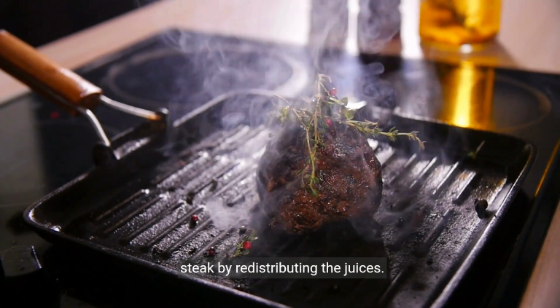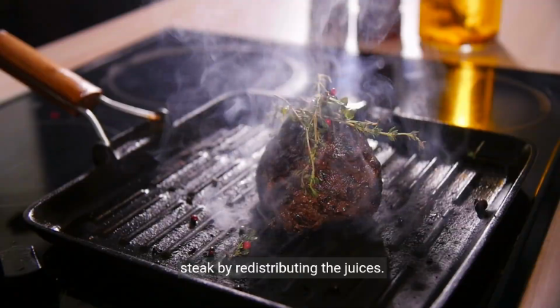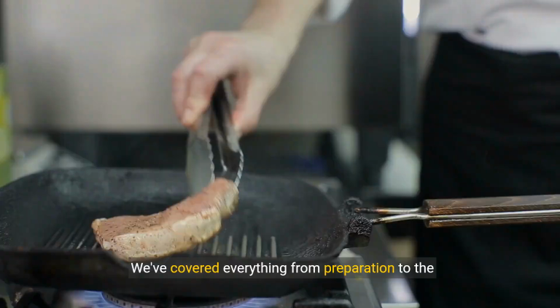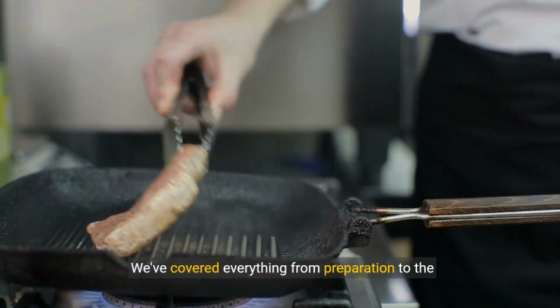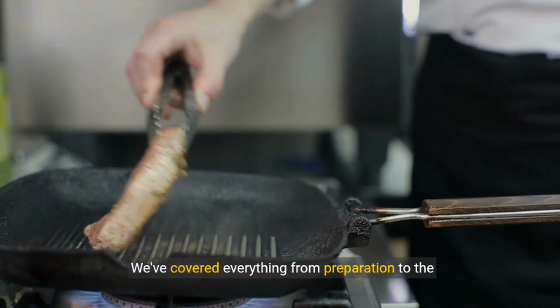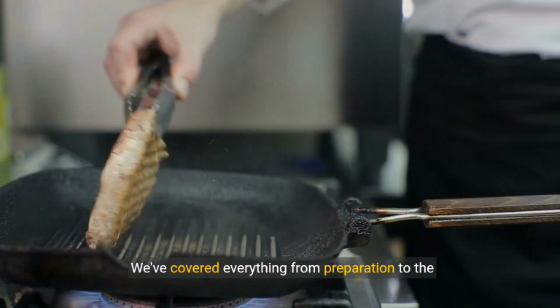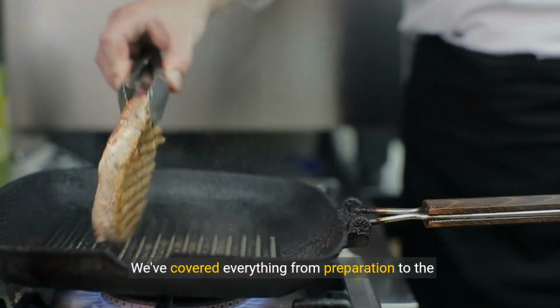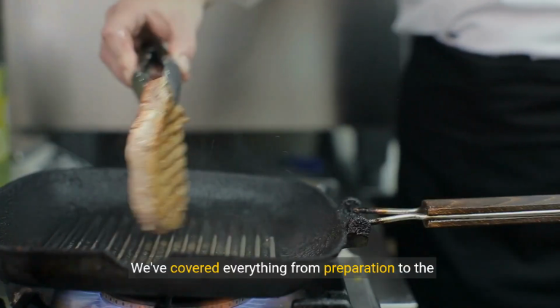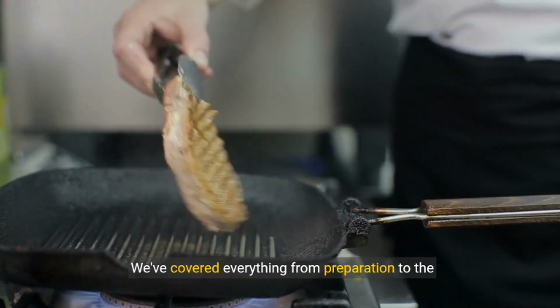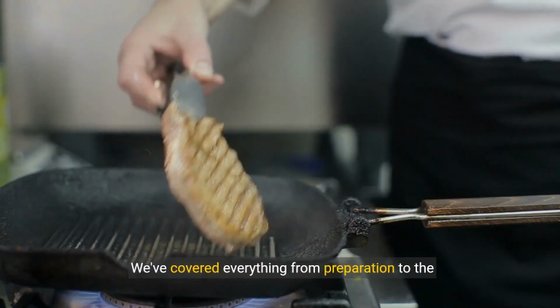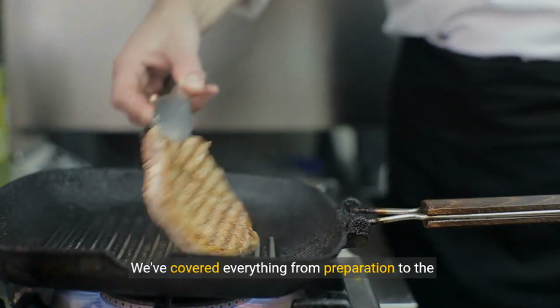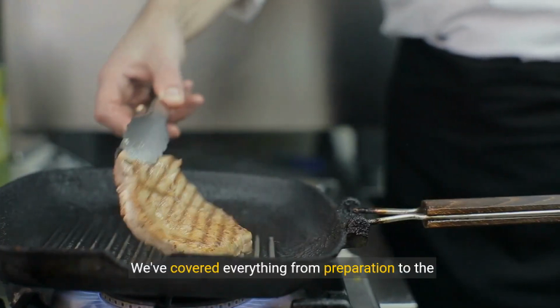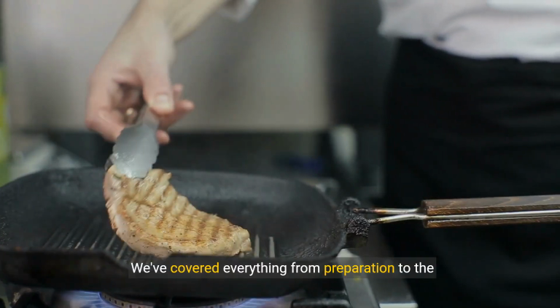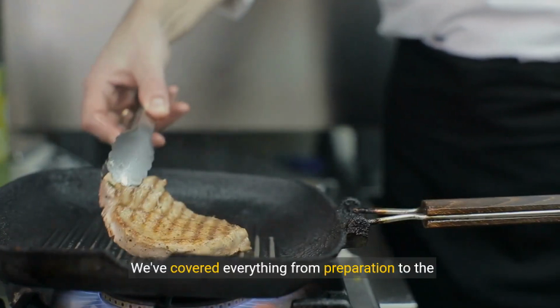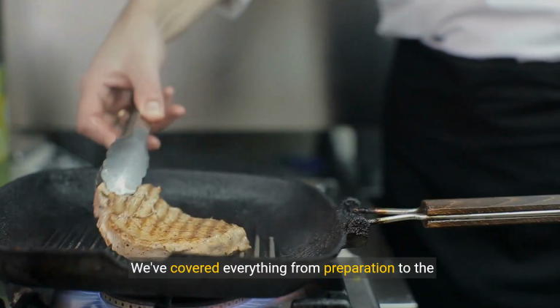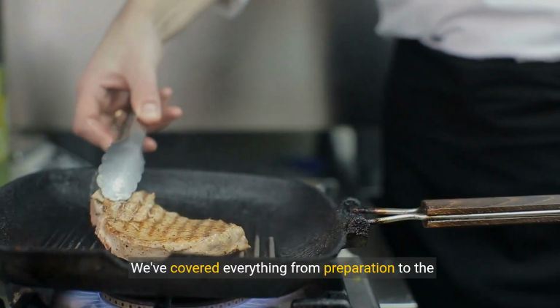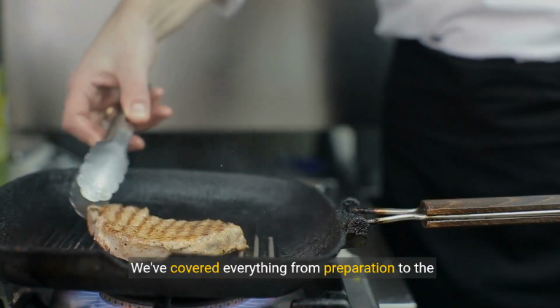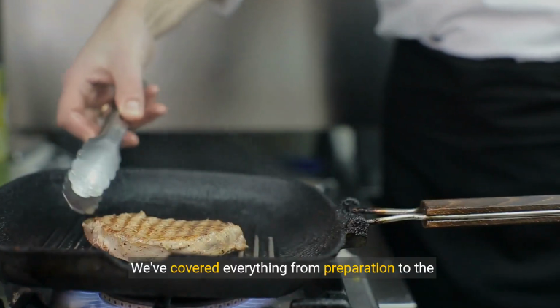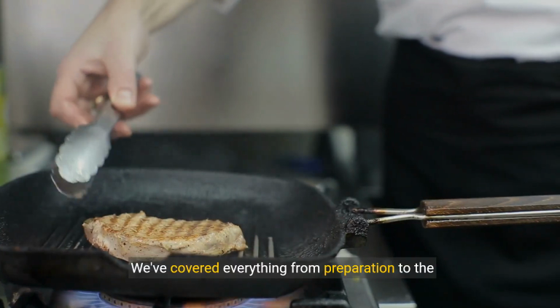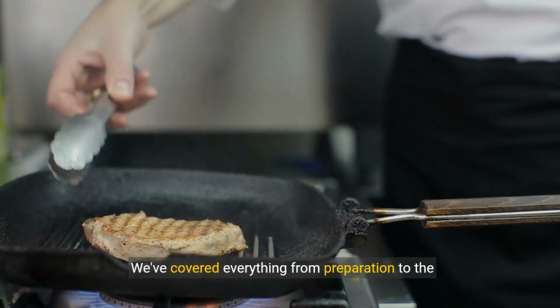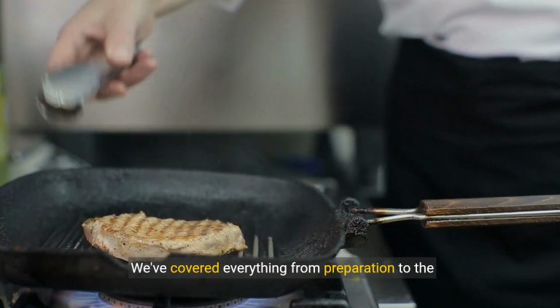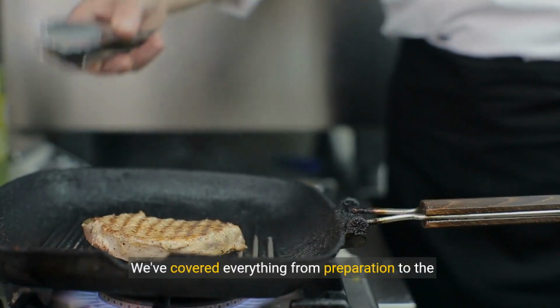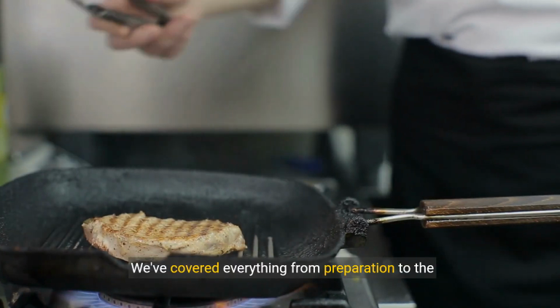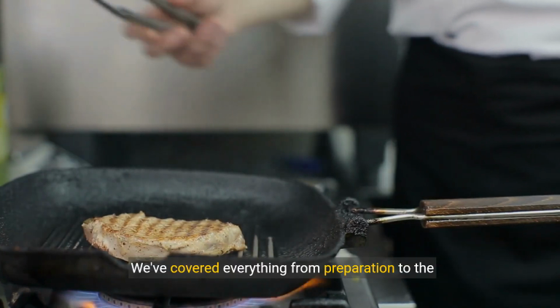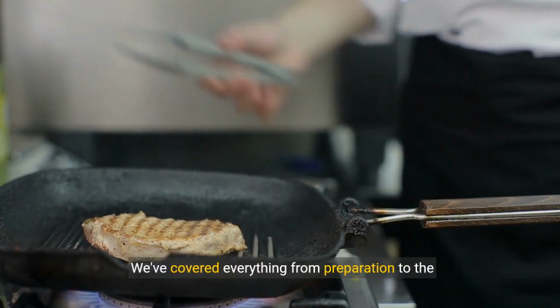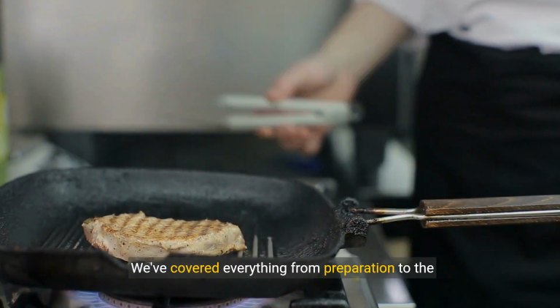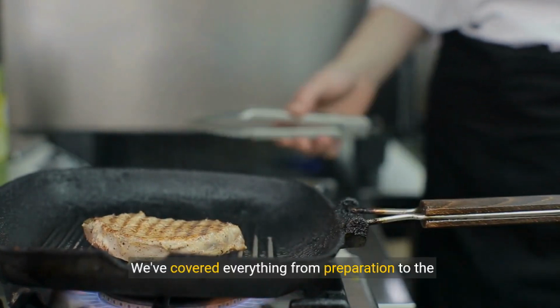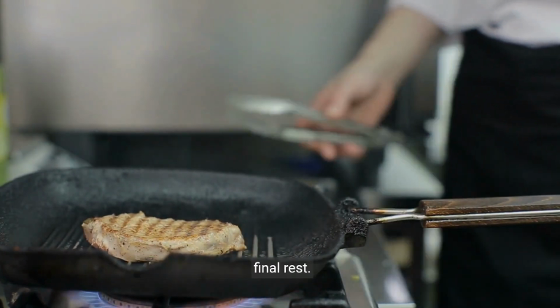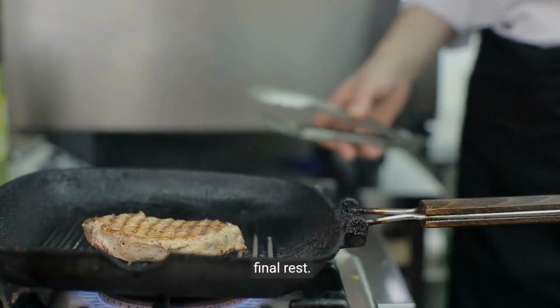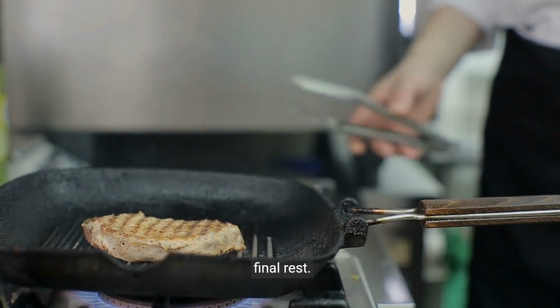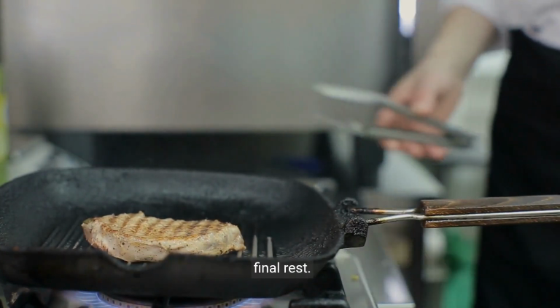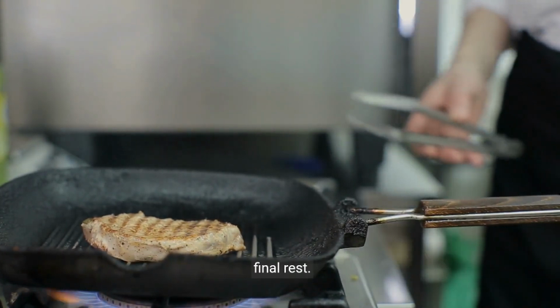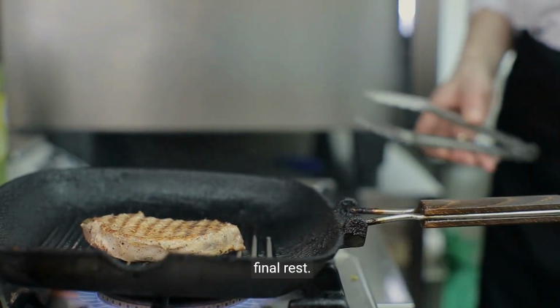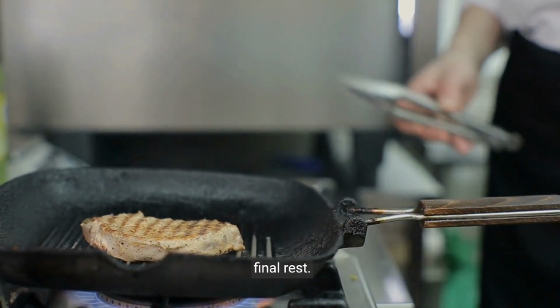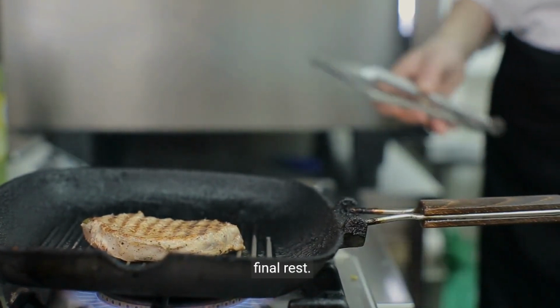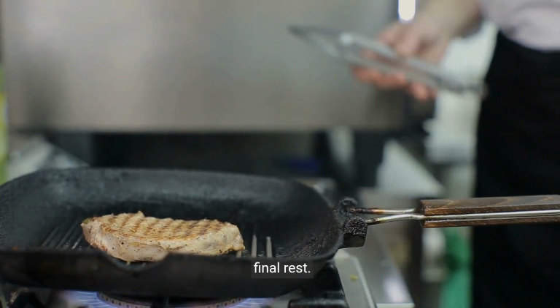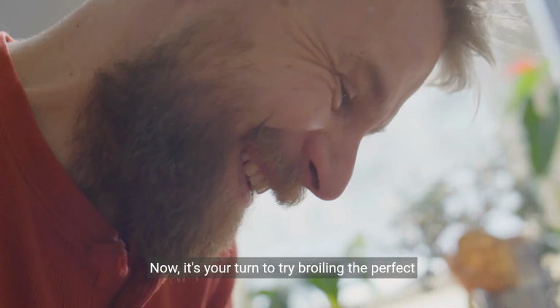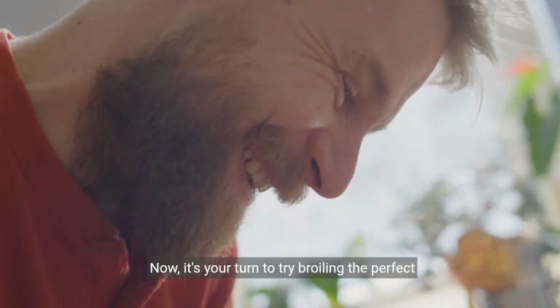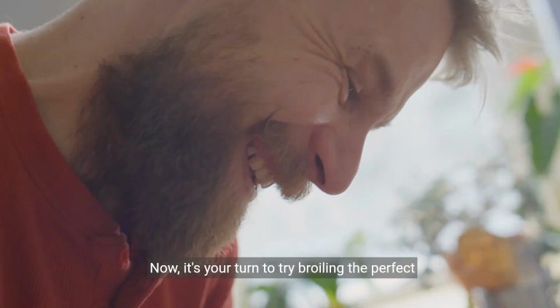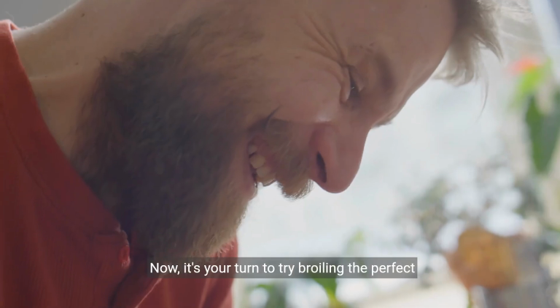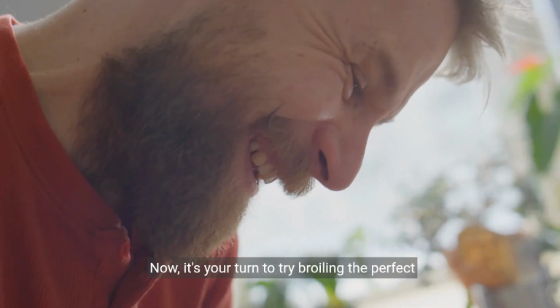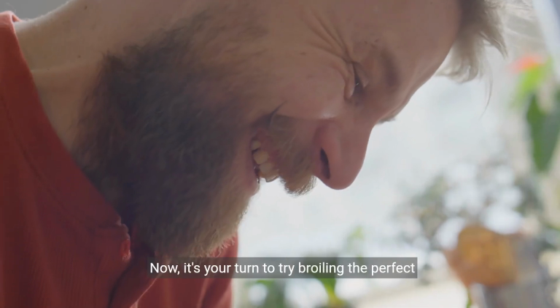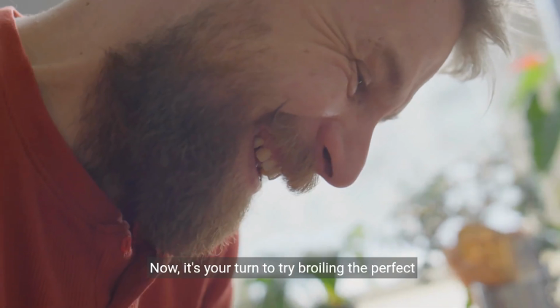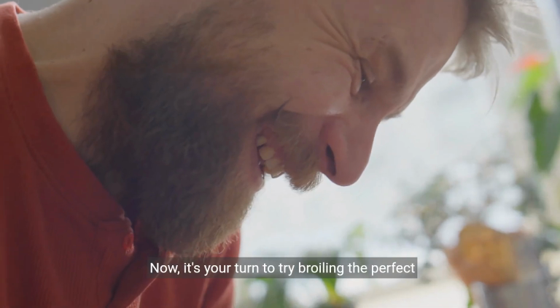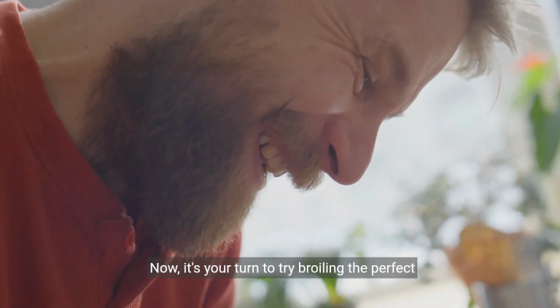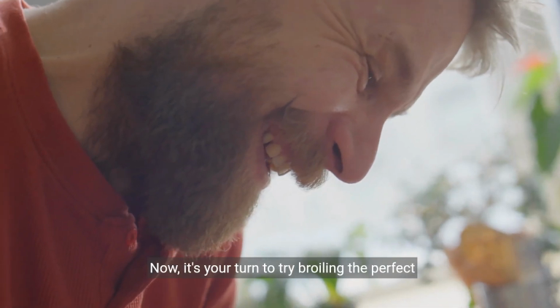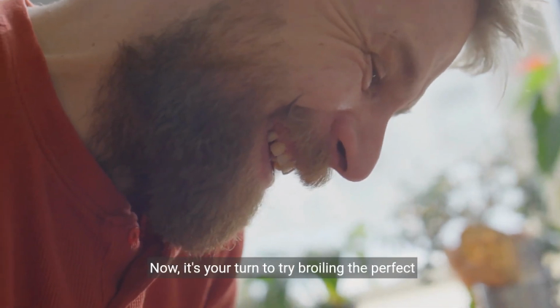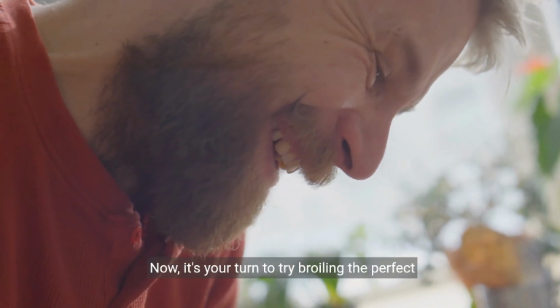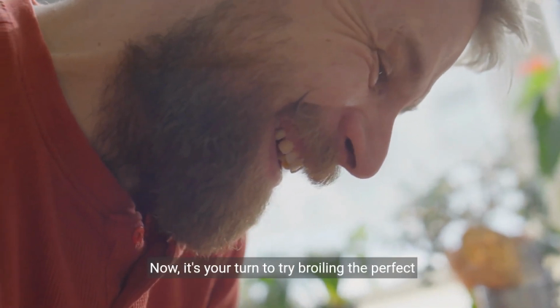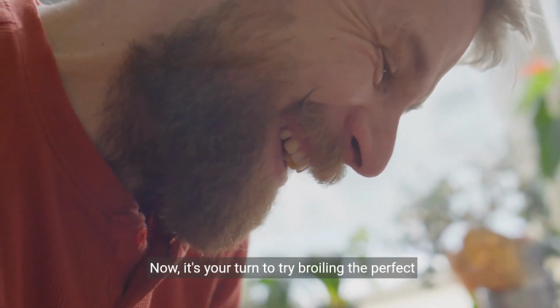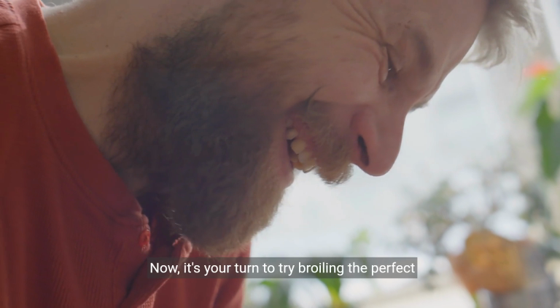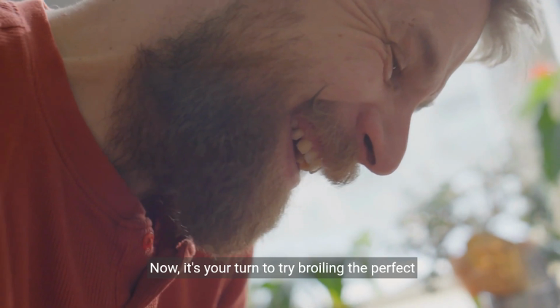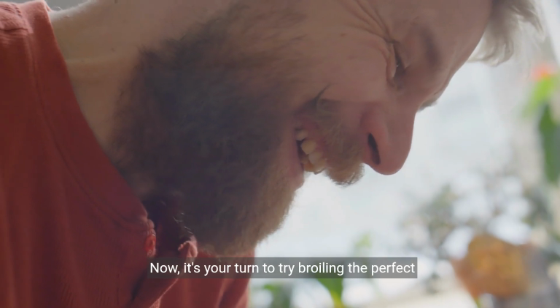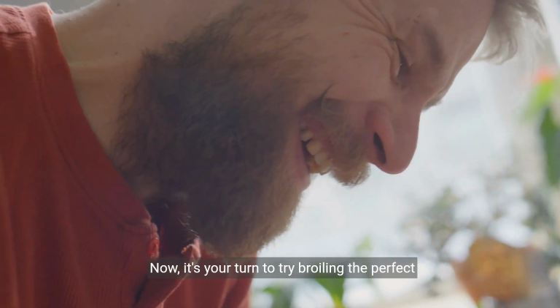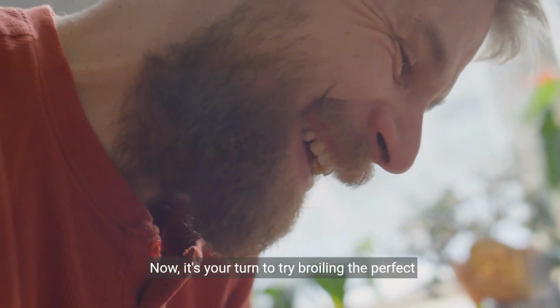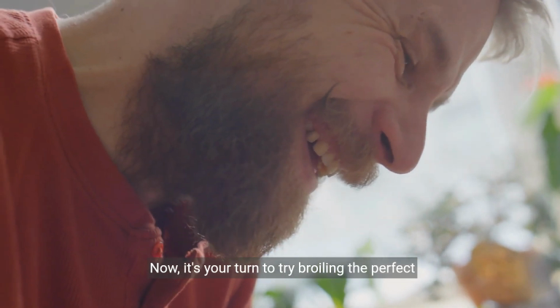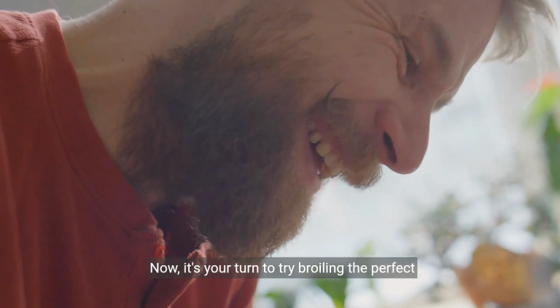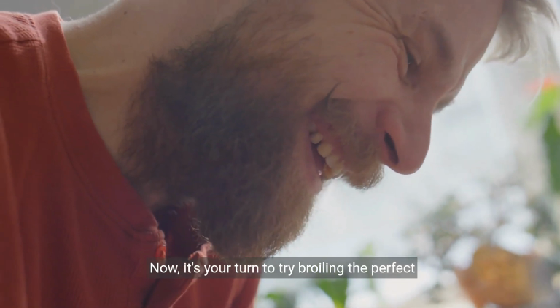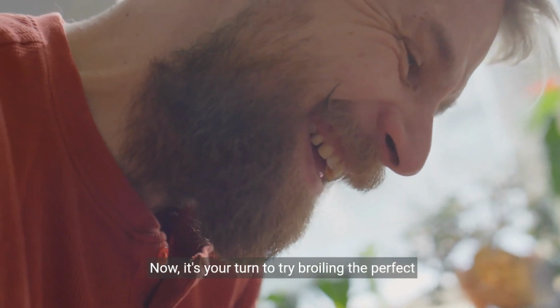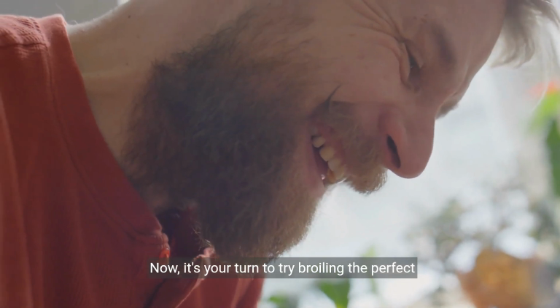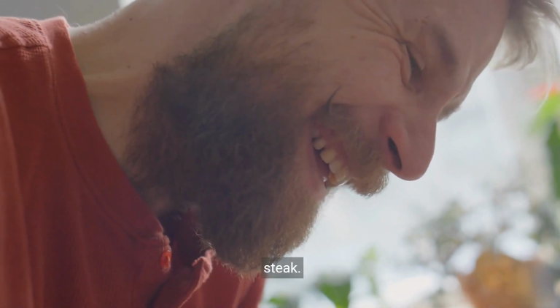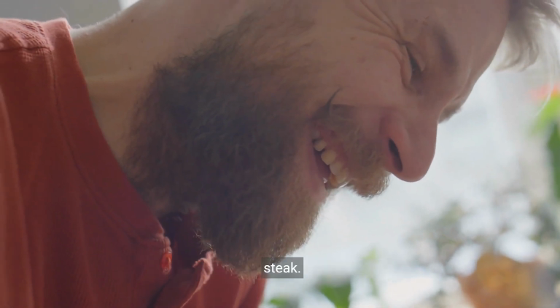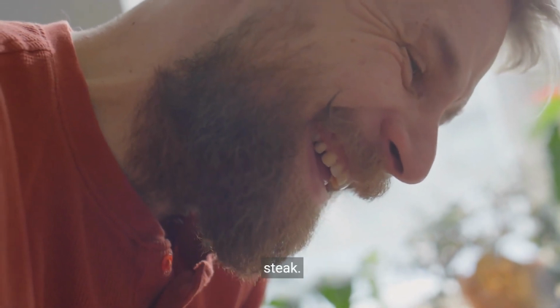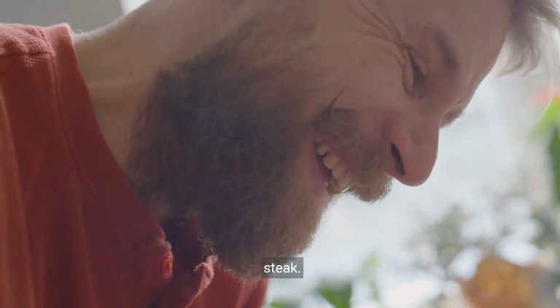We've covered everything from preparation to the final rest. Now it's your turn to try broiling the perfect steak. Happy cooking!